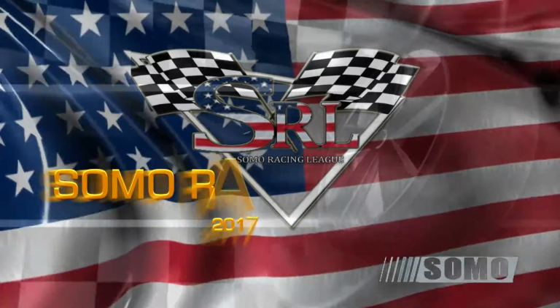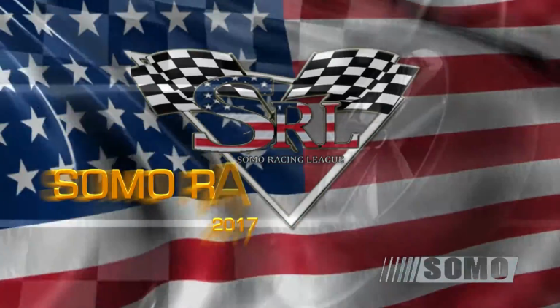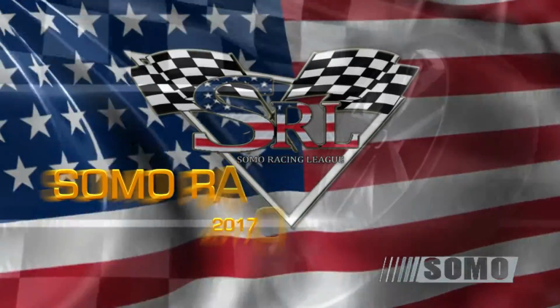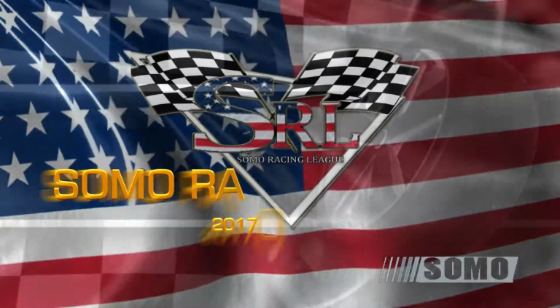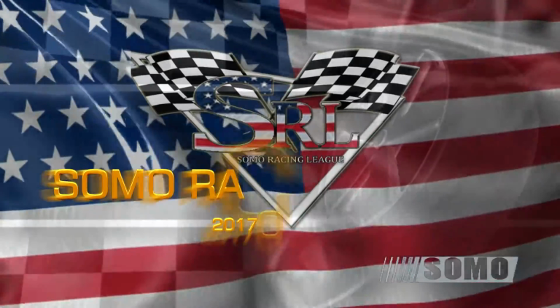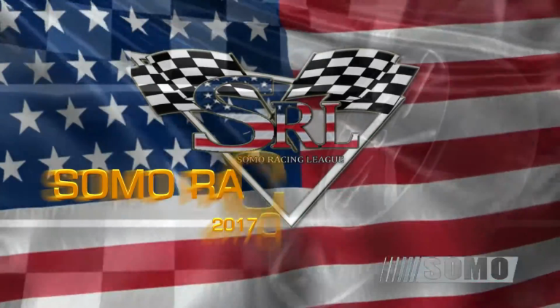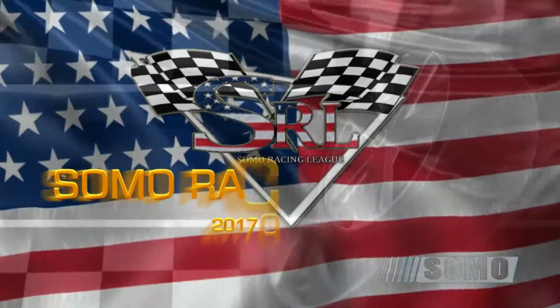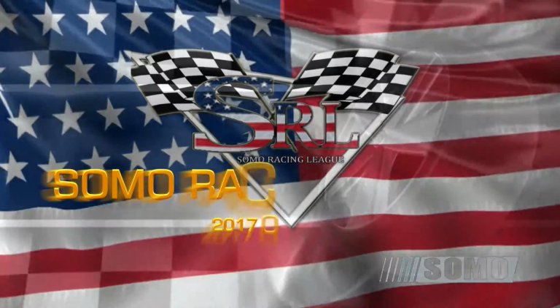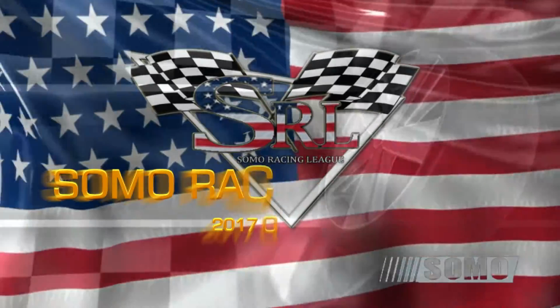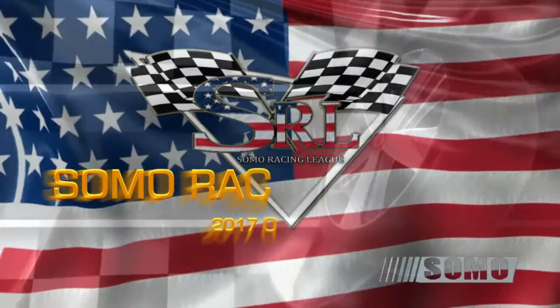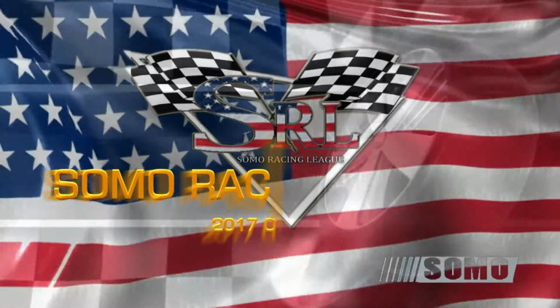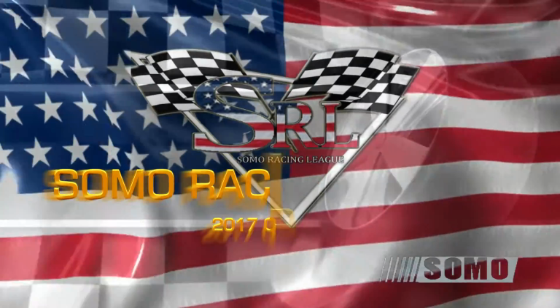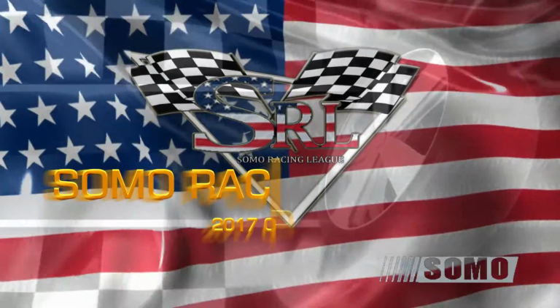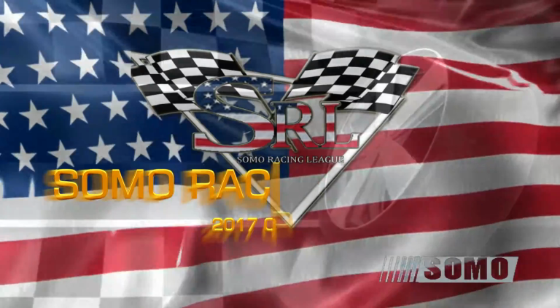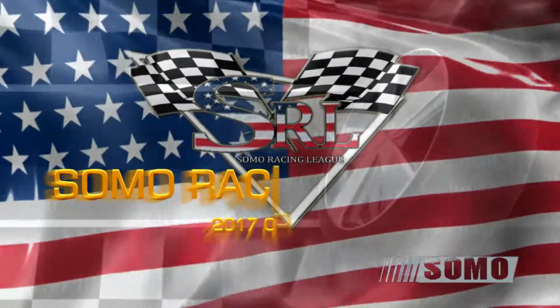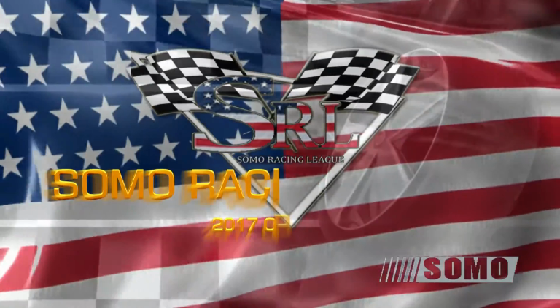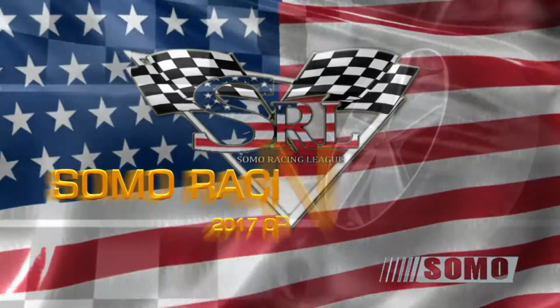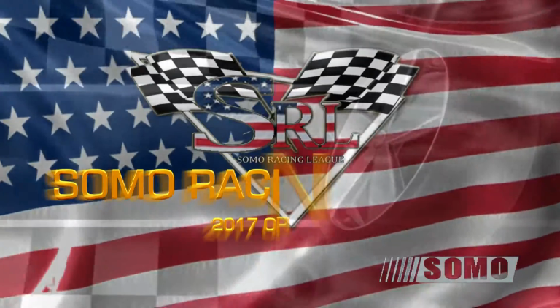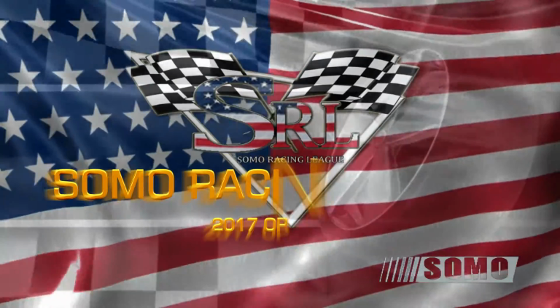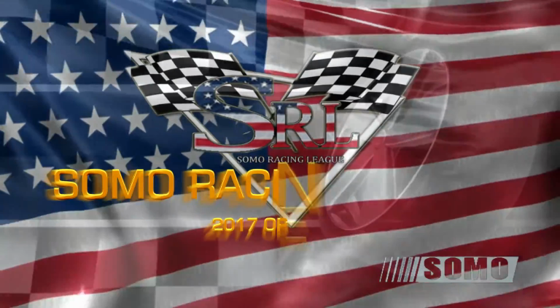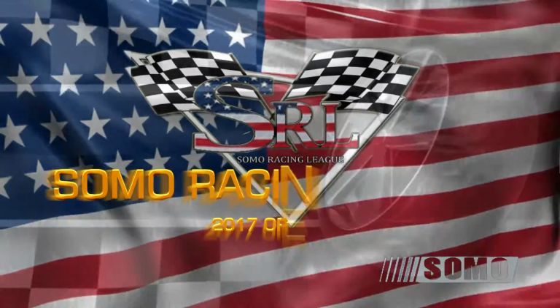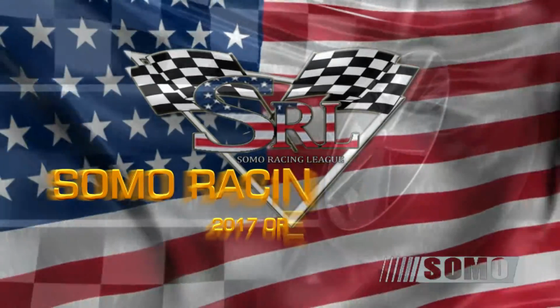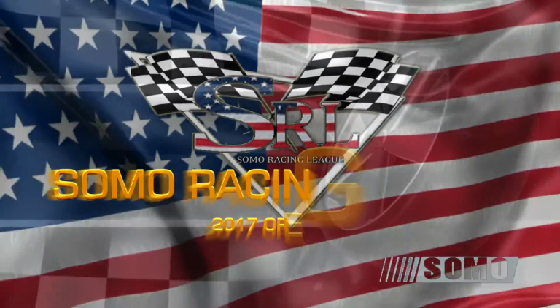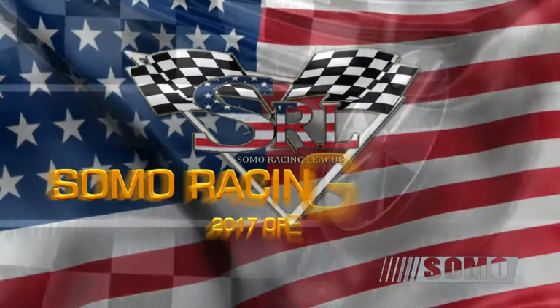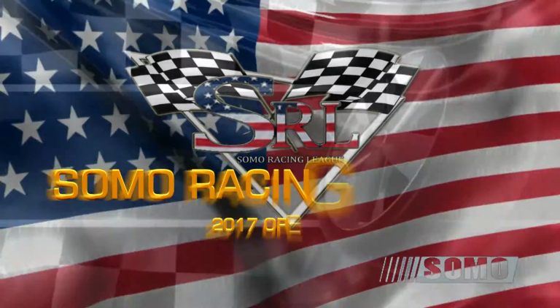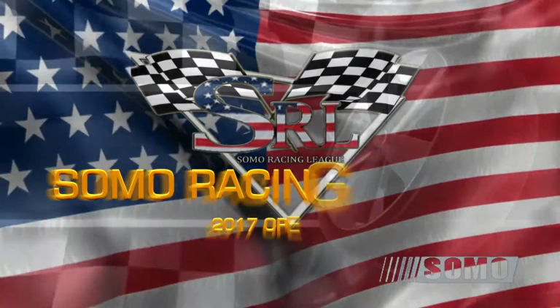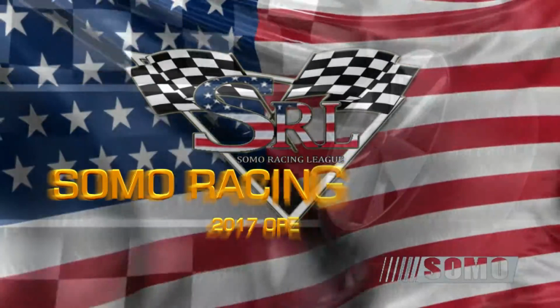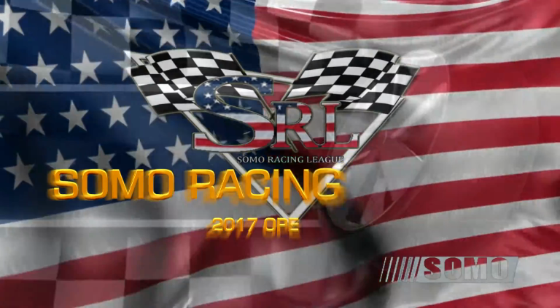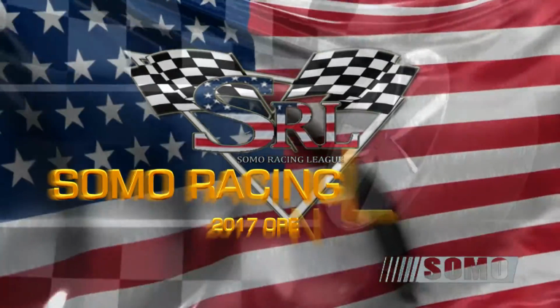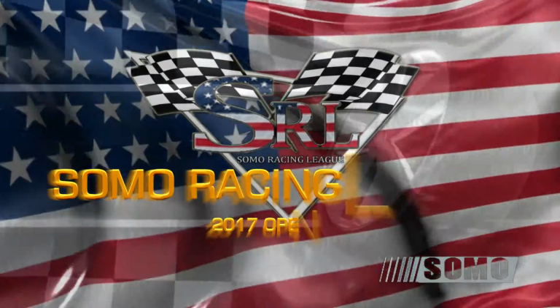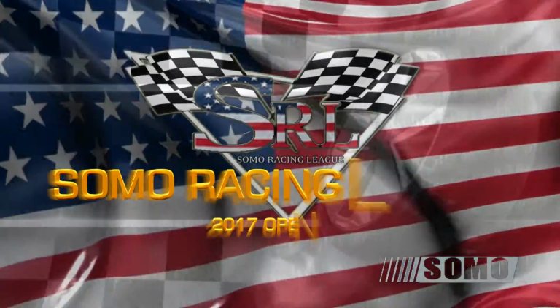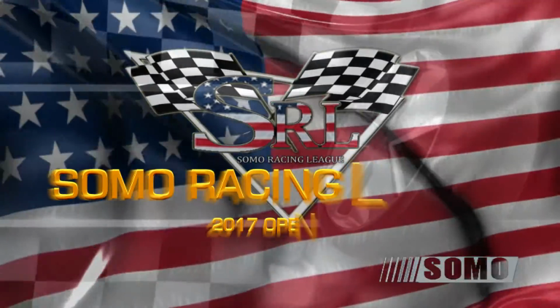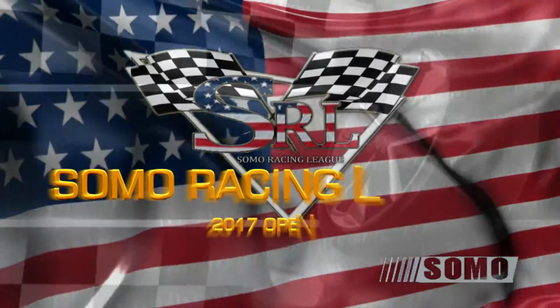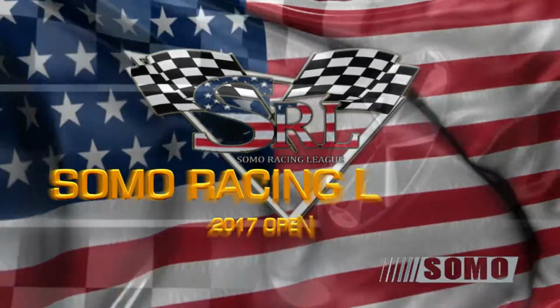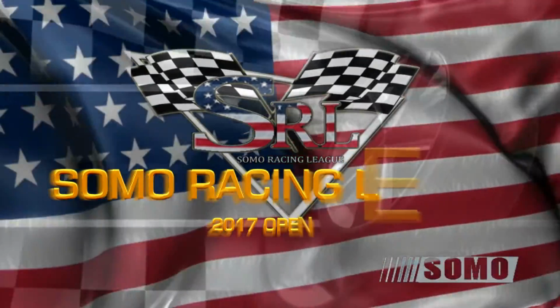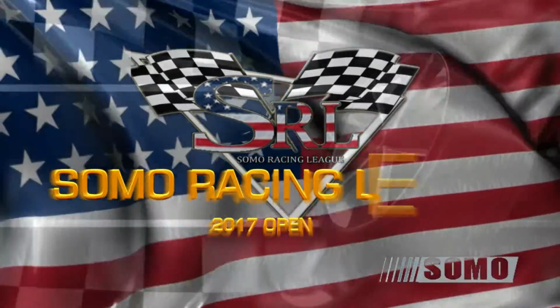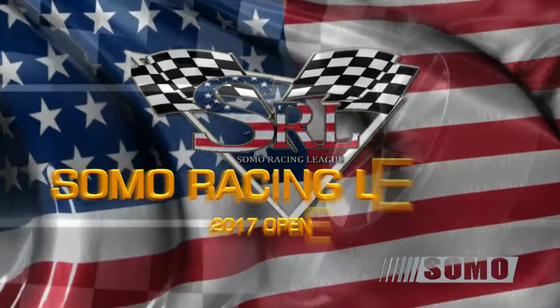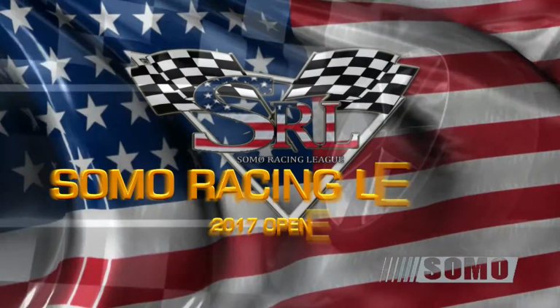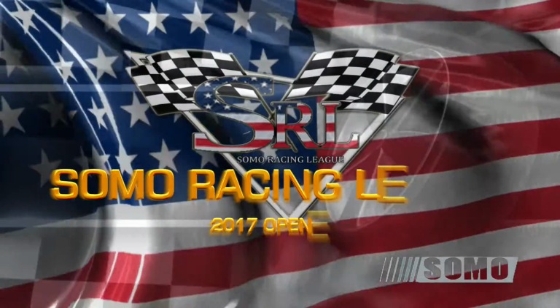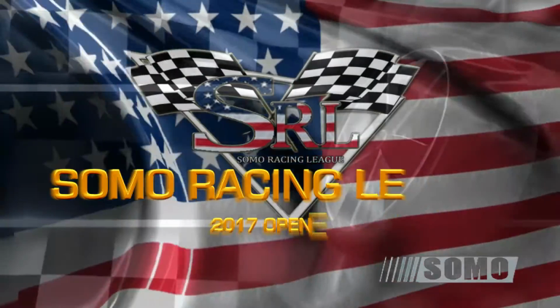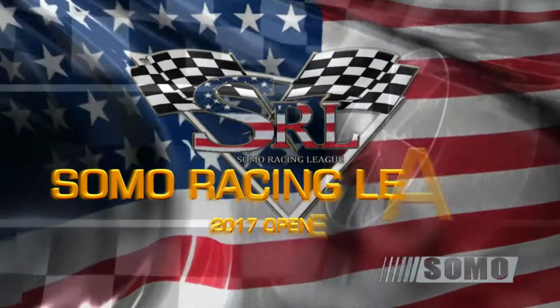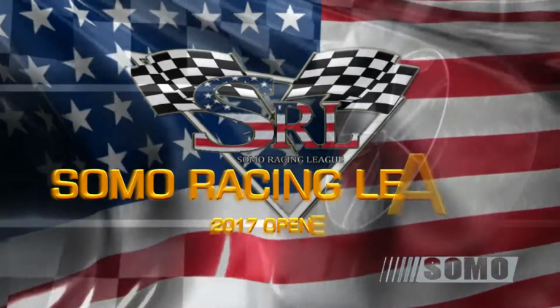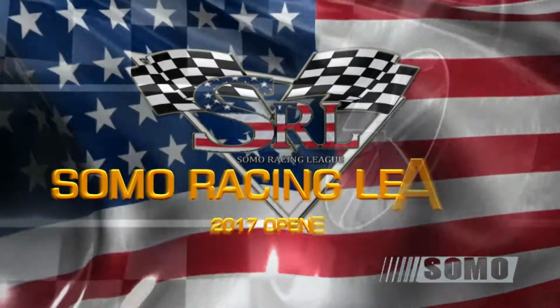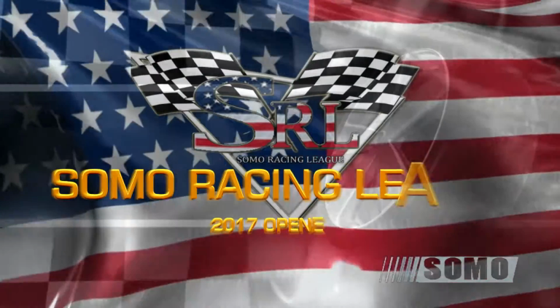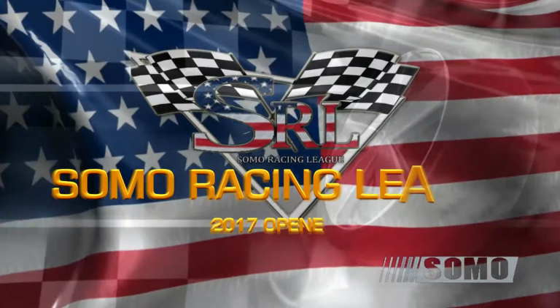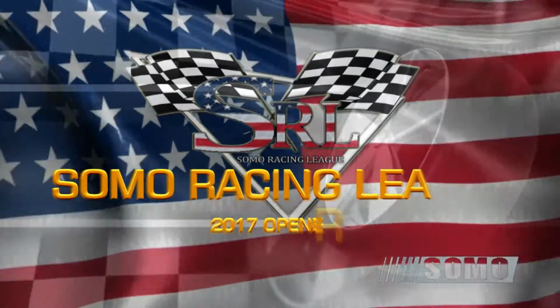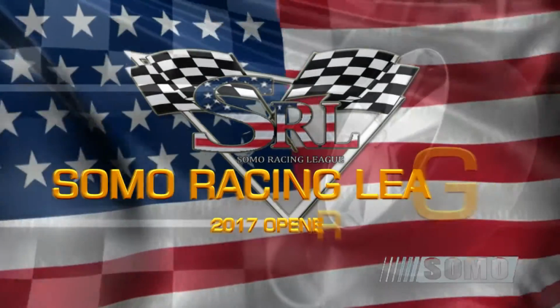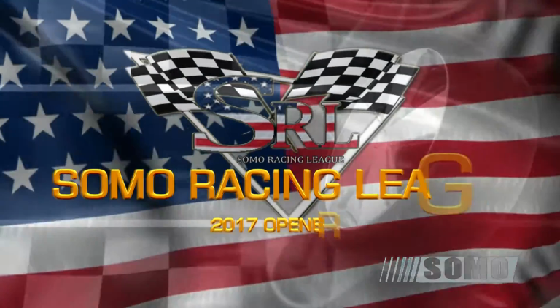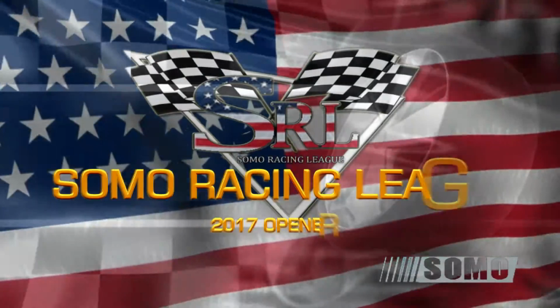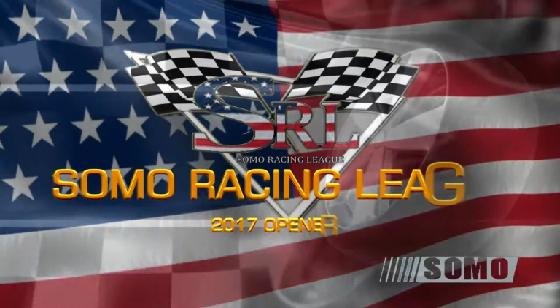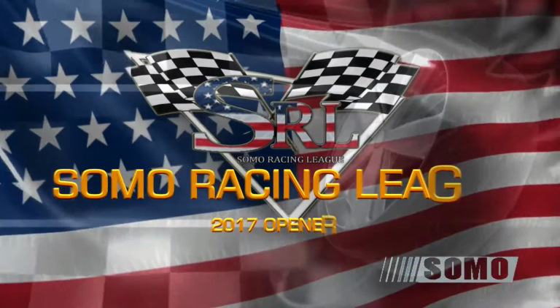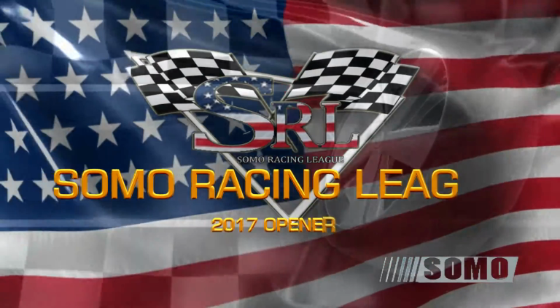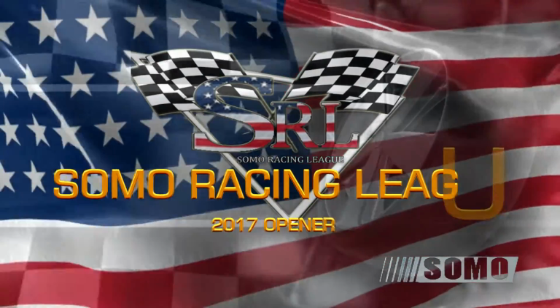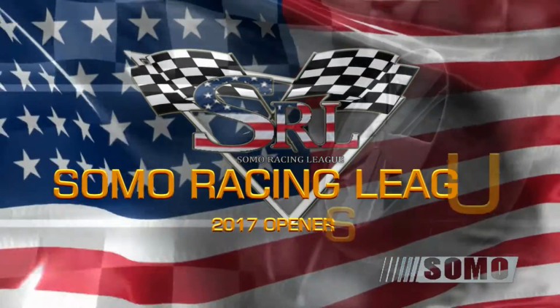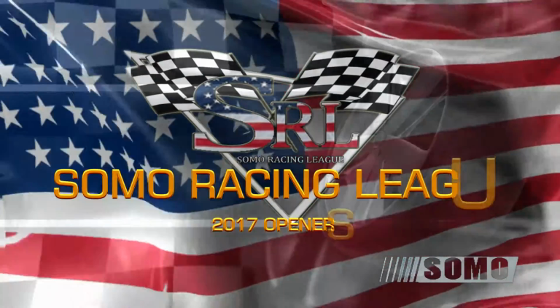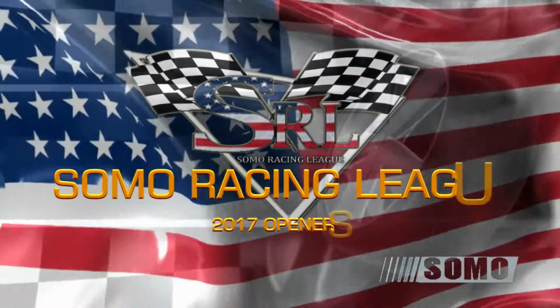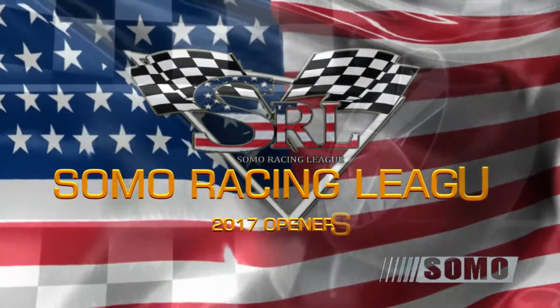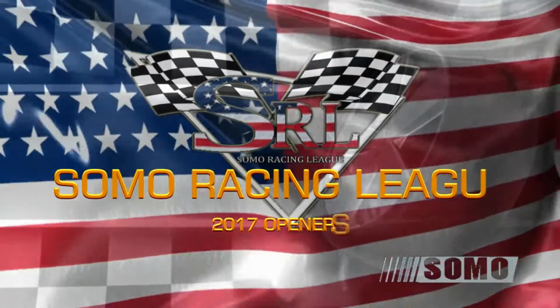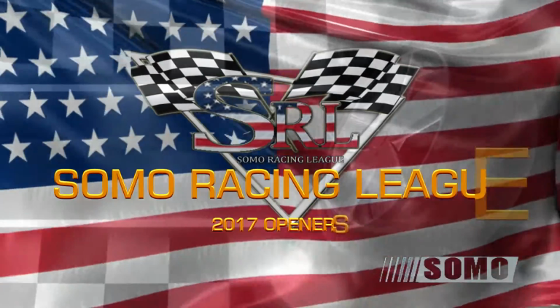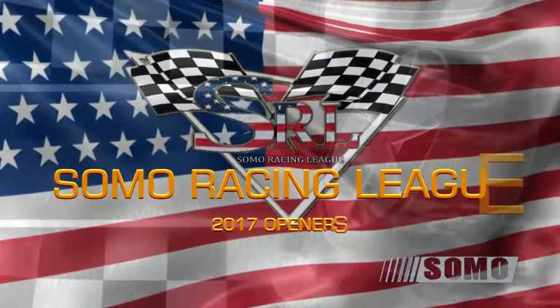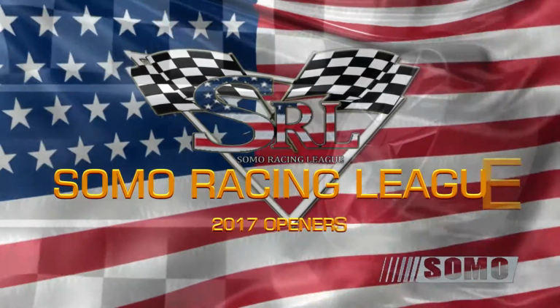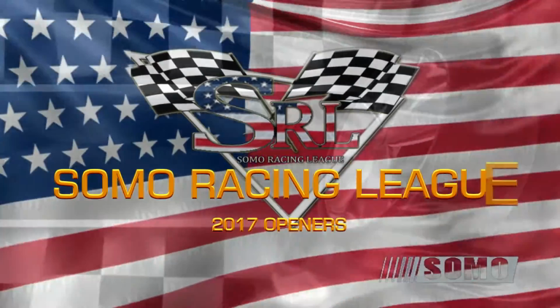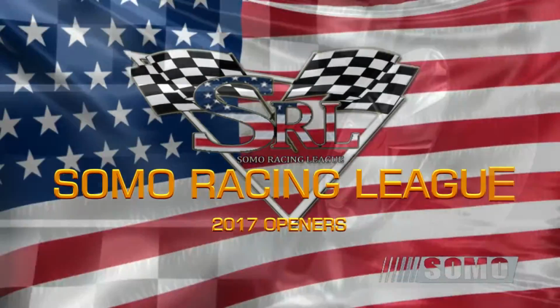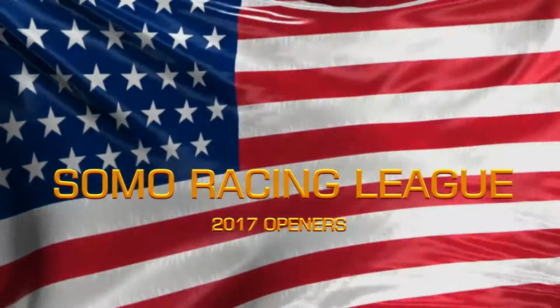Stay low, stay low. Hold the tire off, switch up inside there, see what's wrong with it. Fender up, there you go.